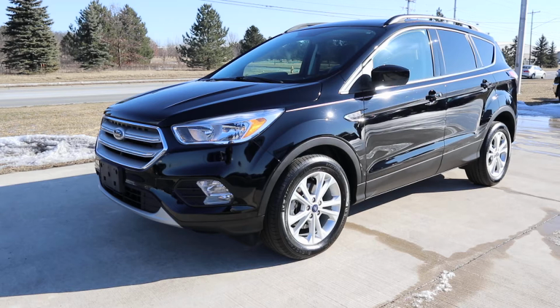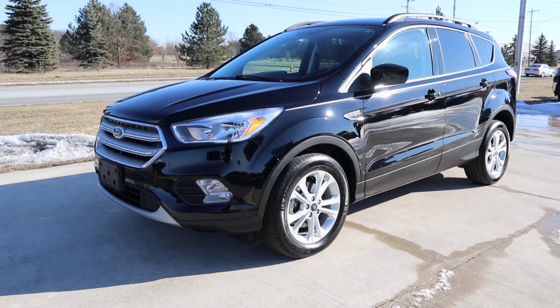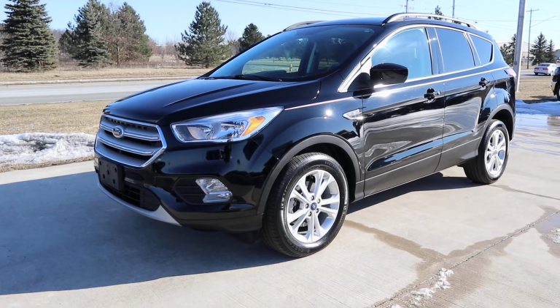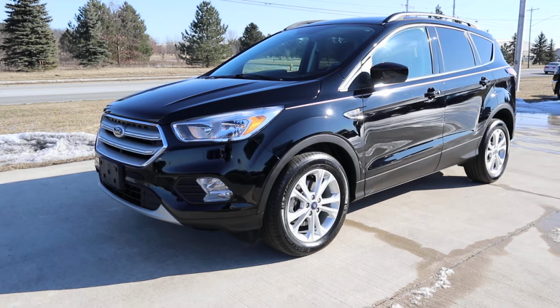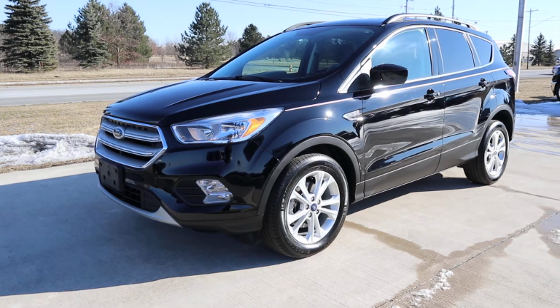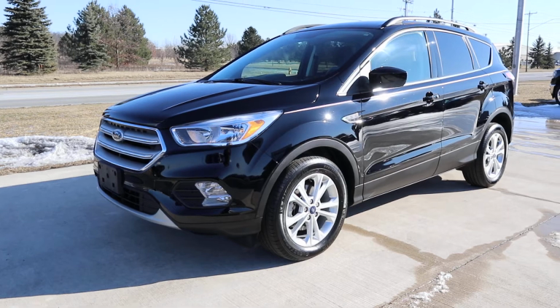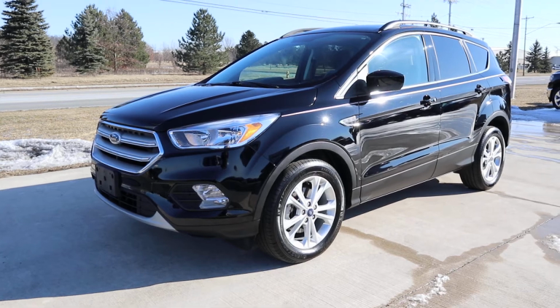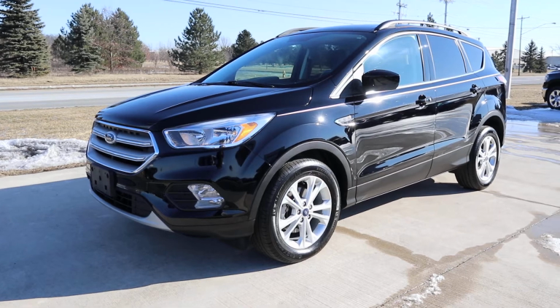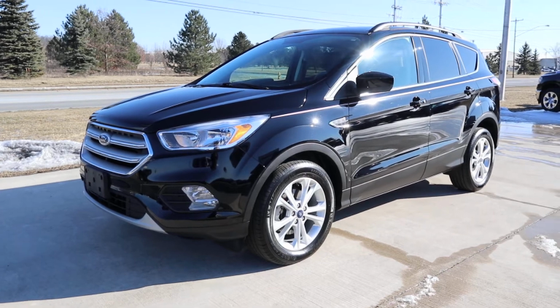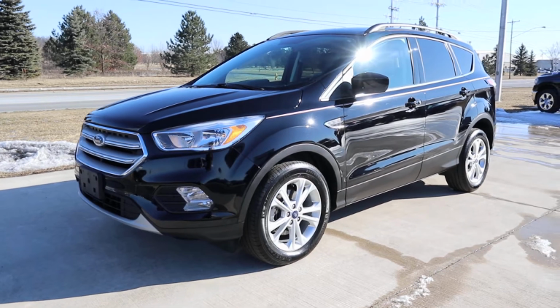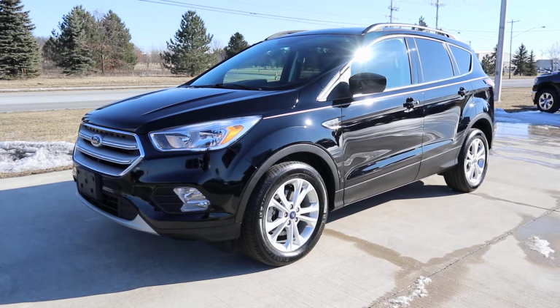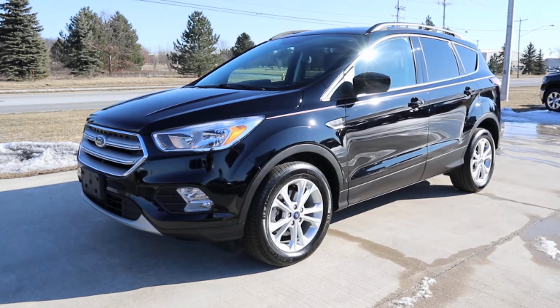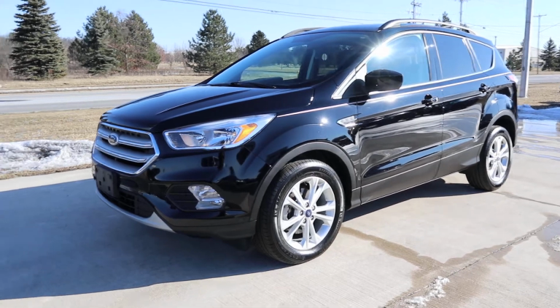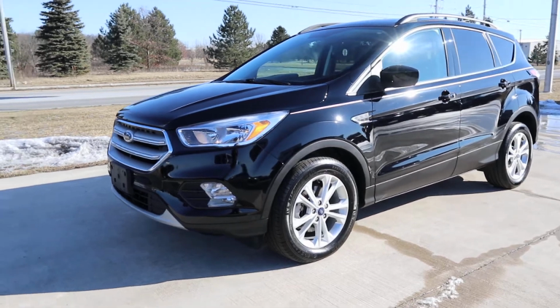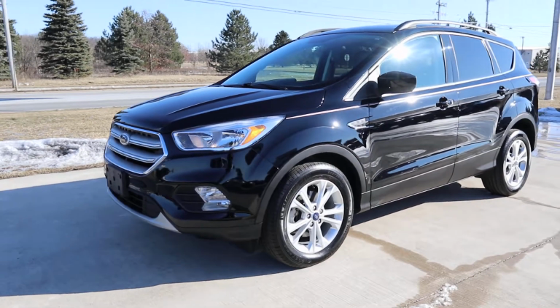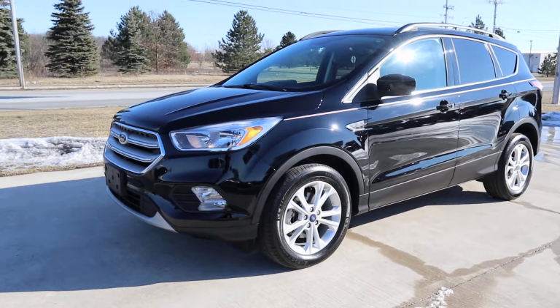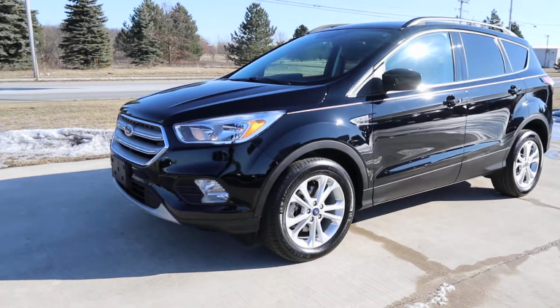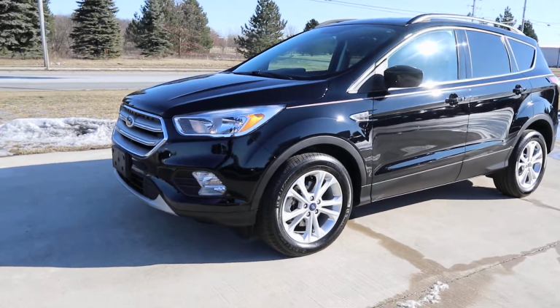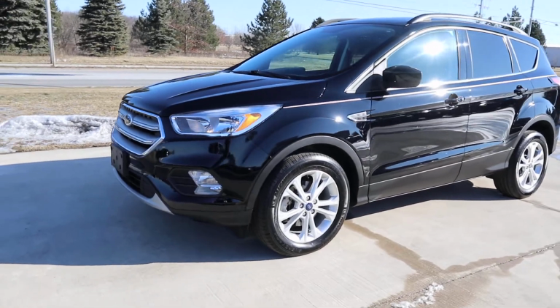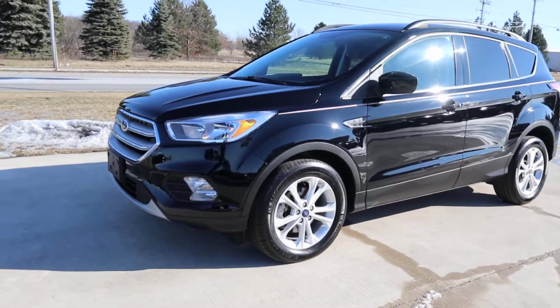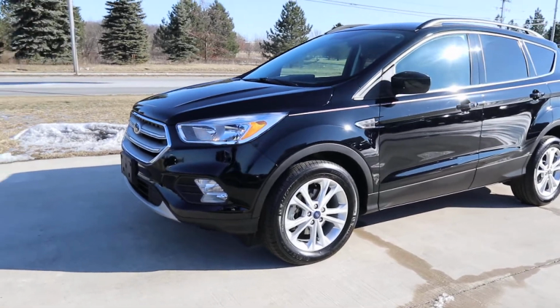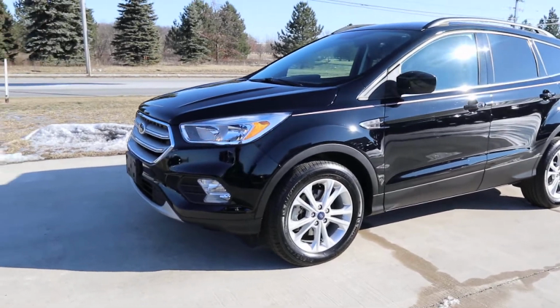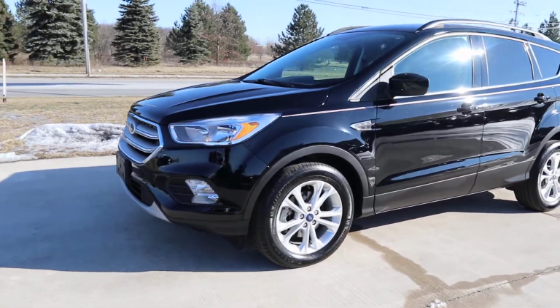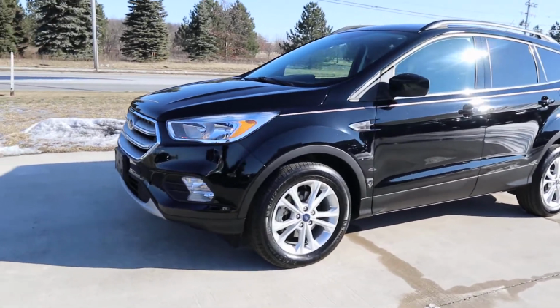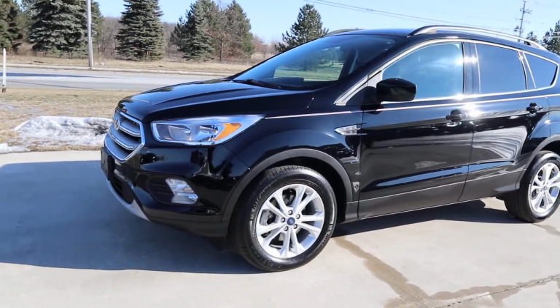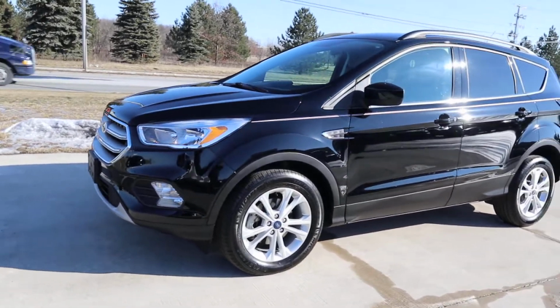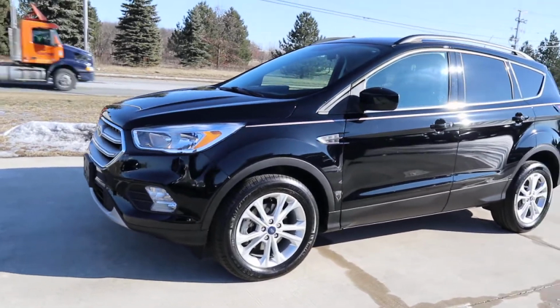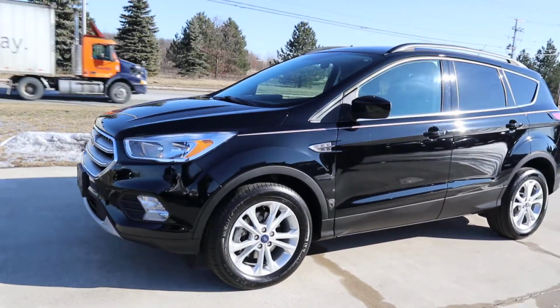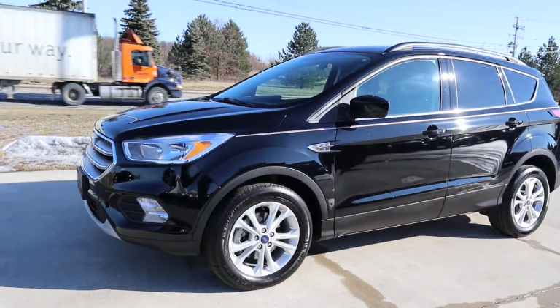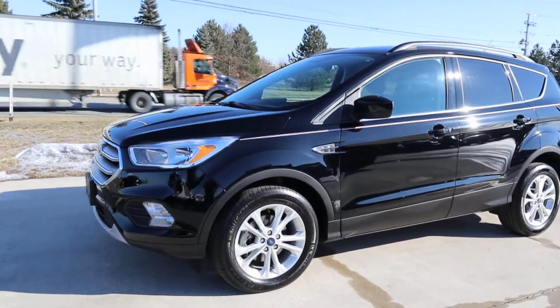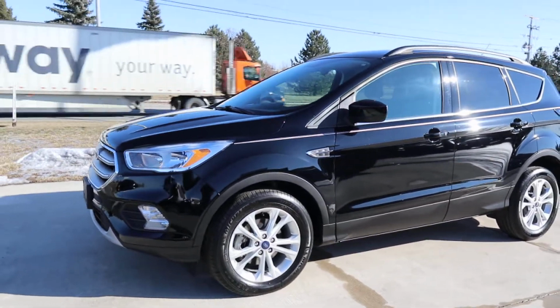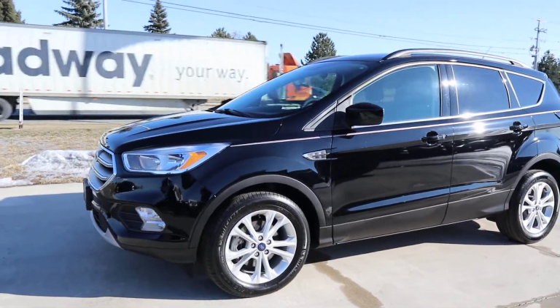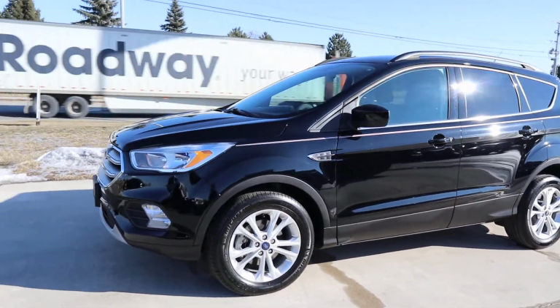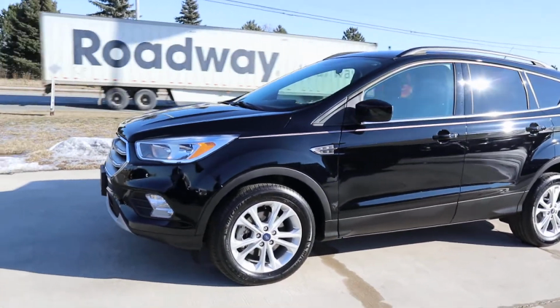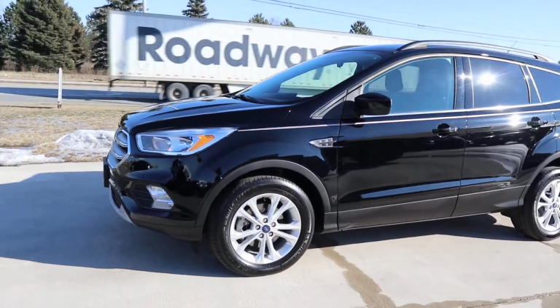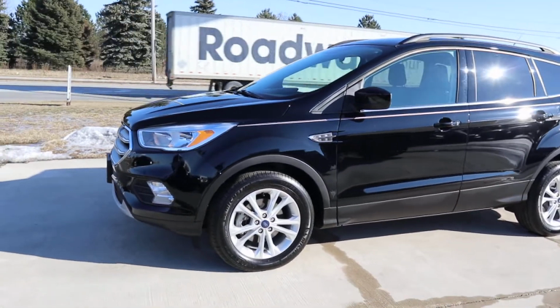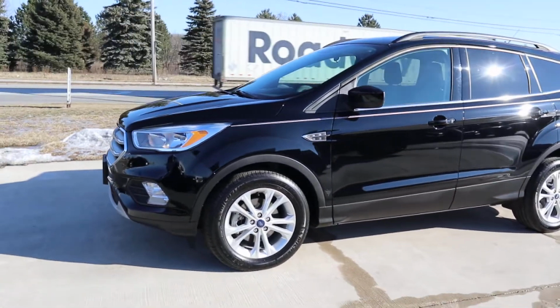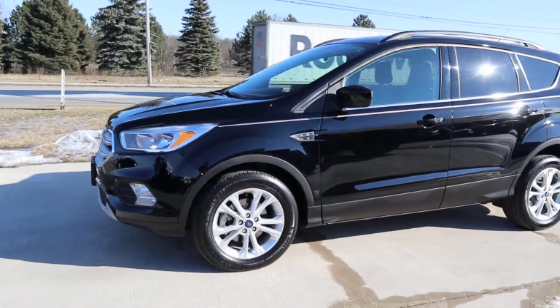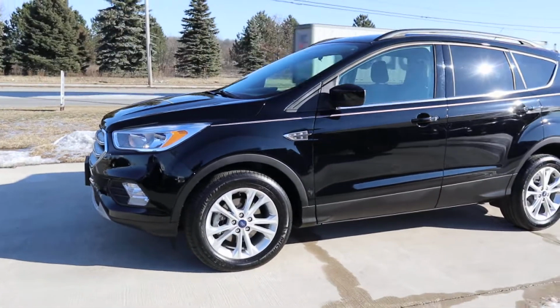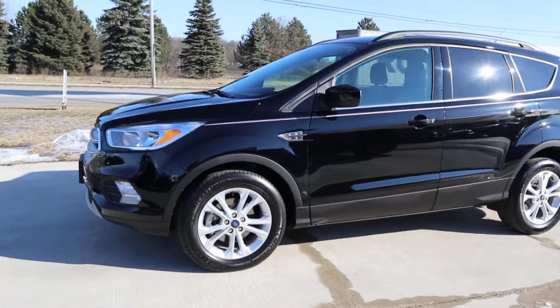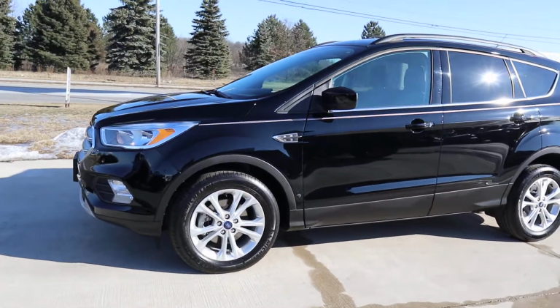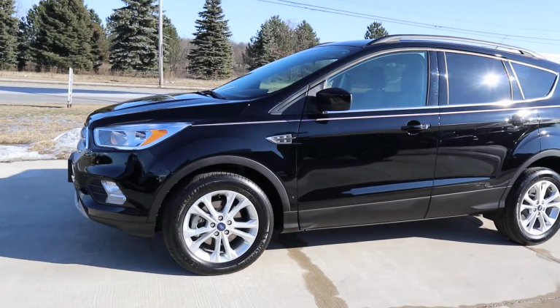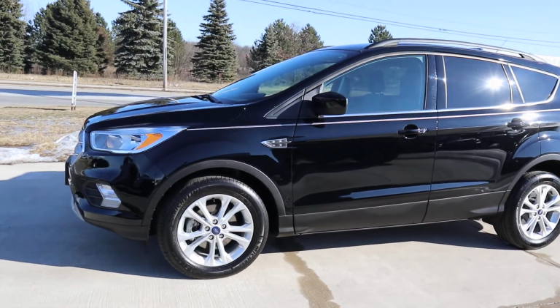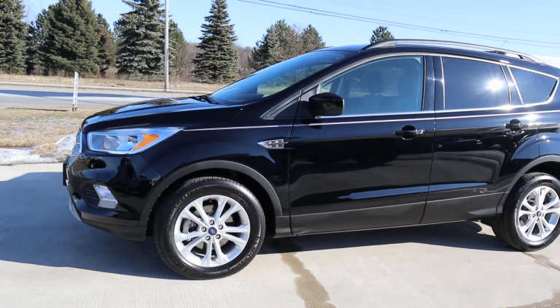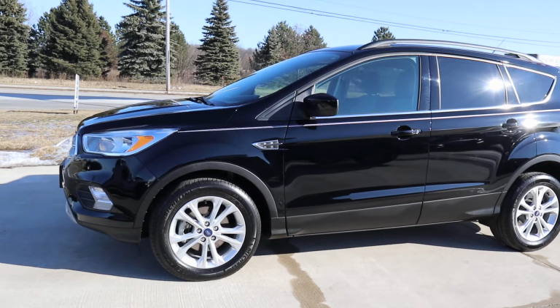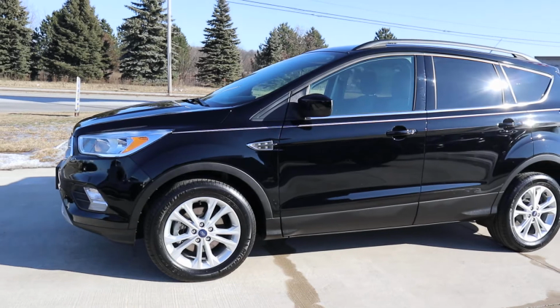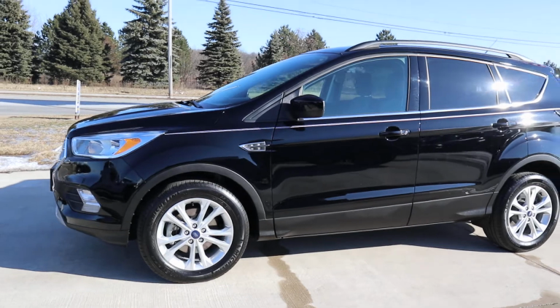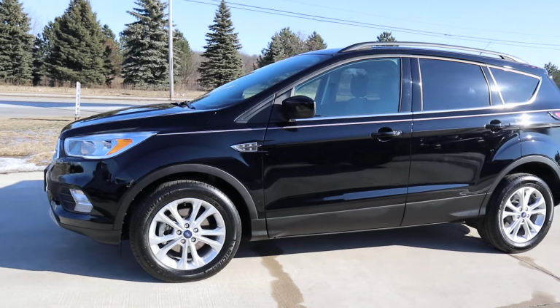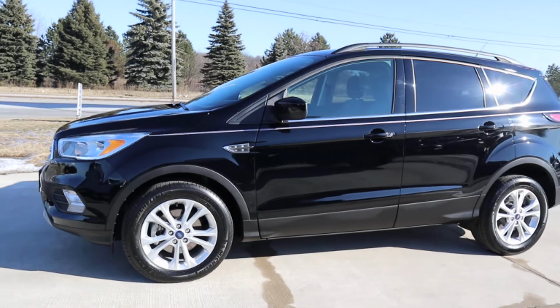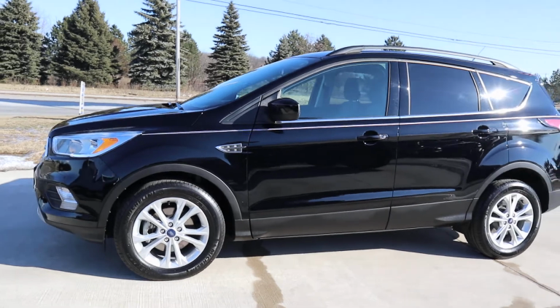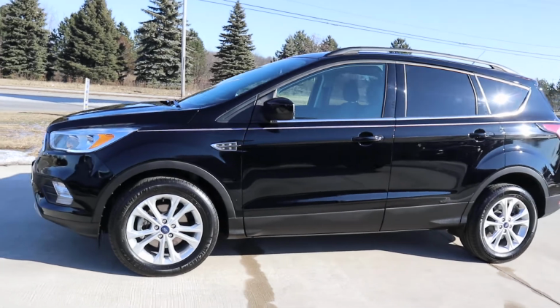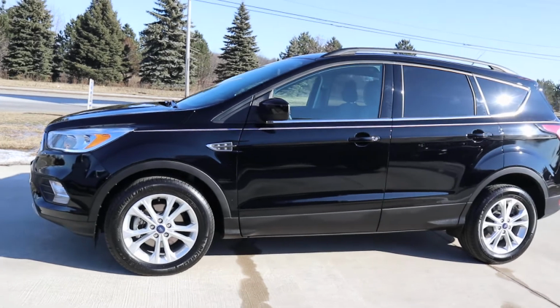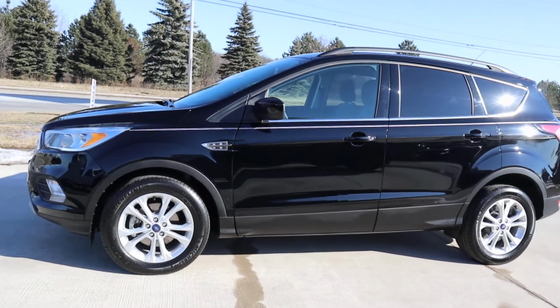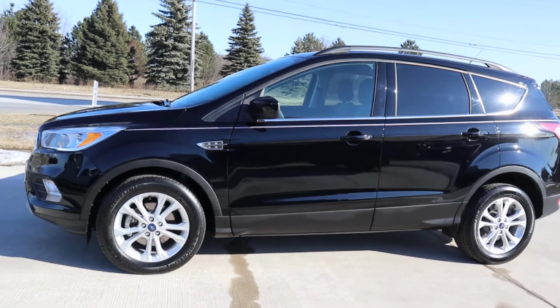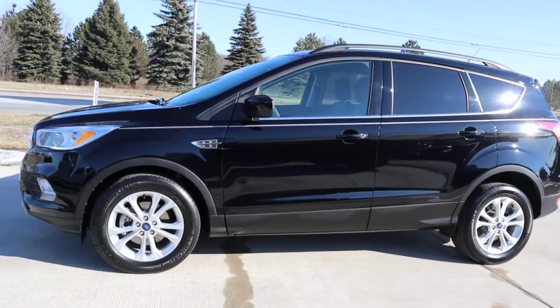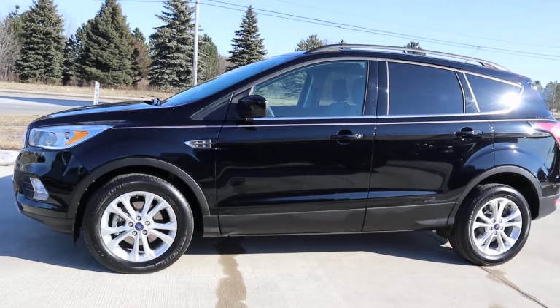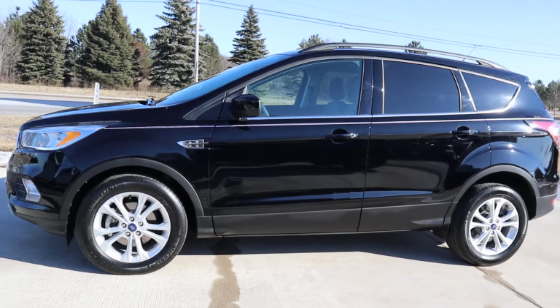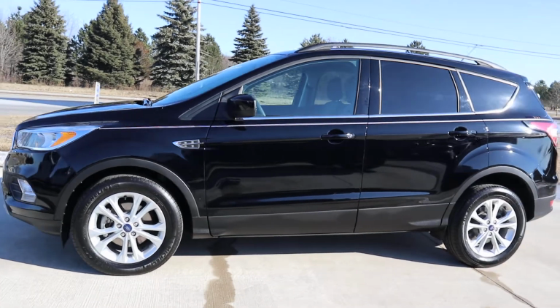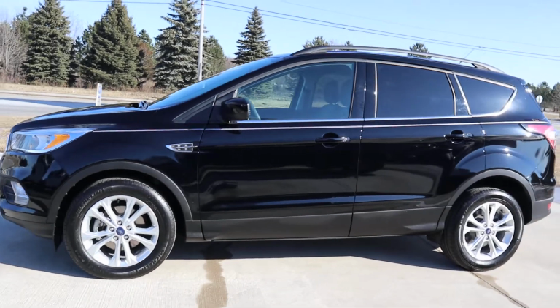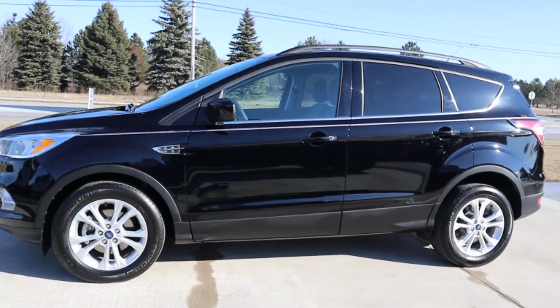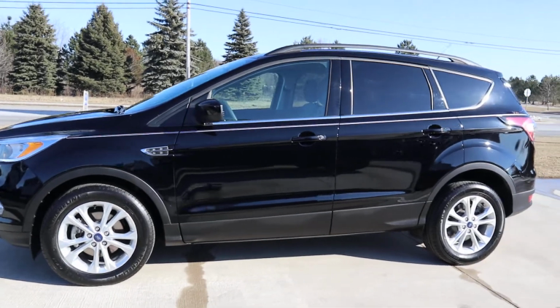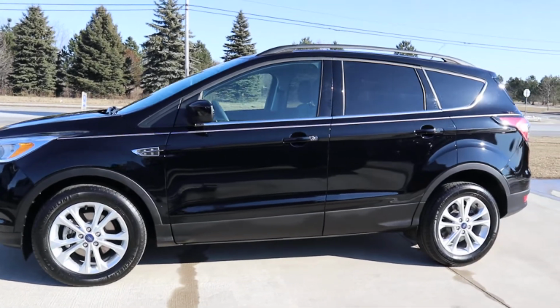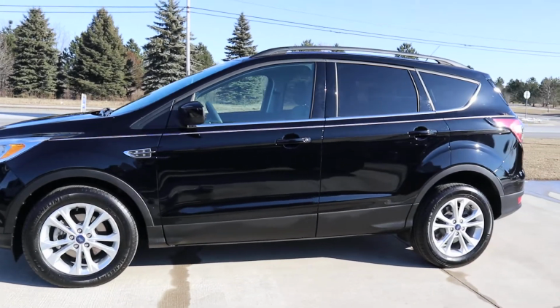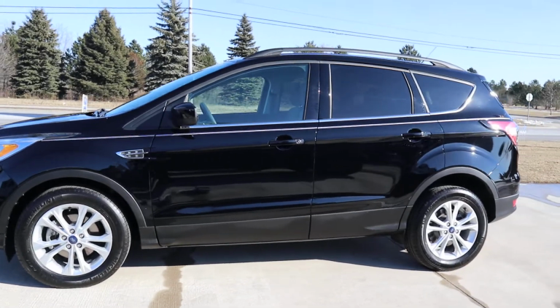Angel here at Terry Hendricks Chrysler, going to take you on a quick walk around of this 2018 Ford Escape SE.